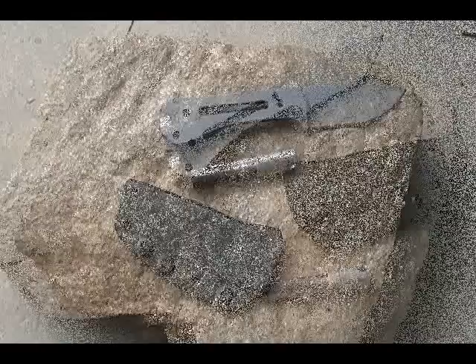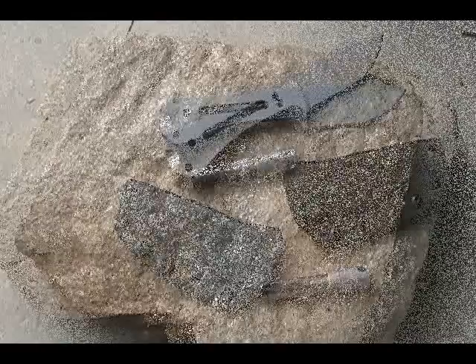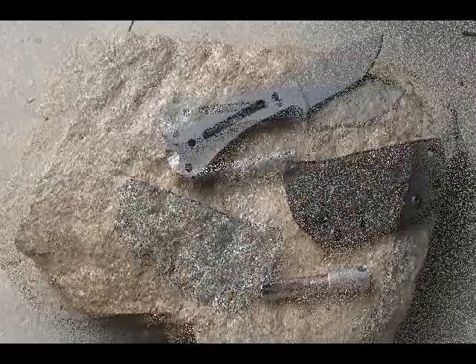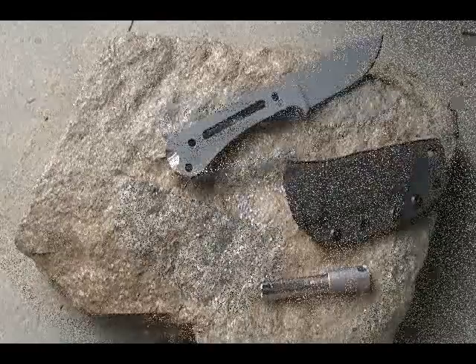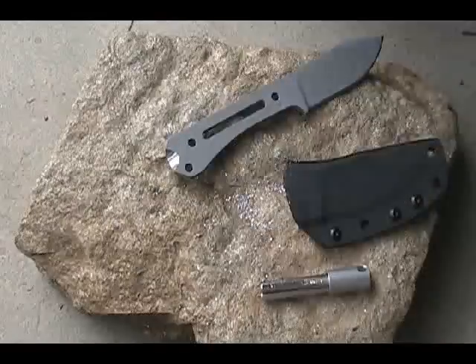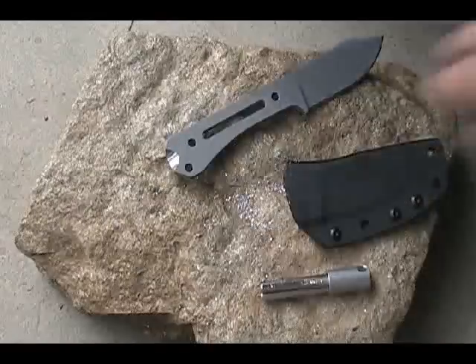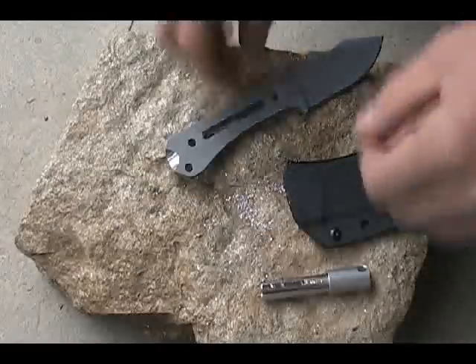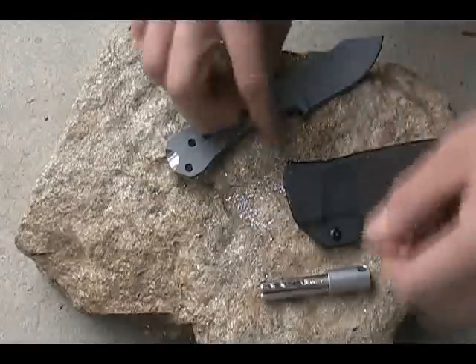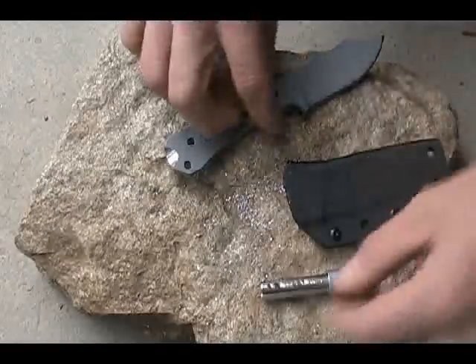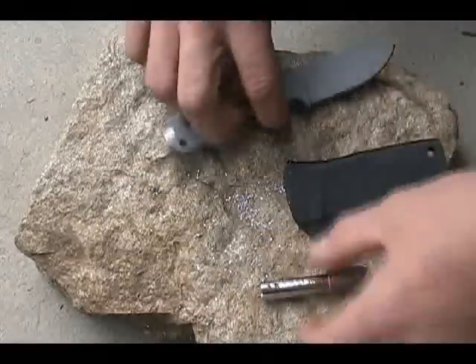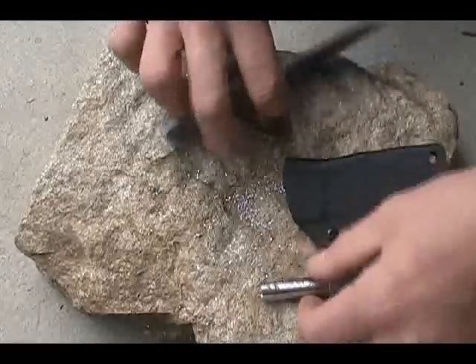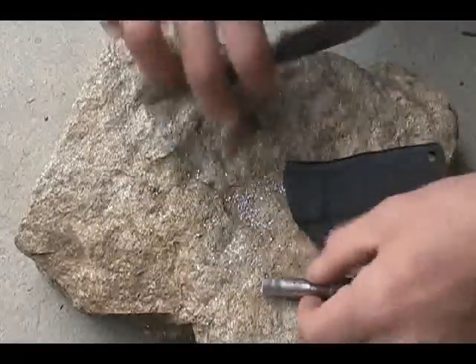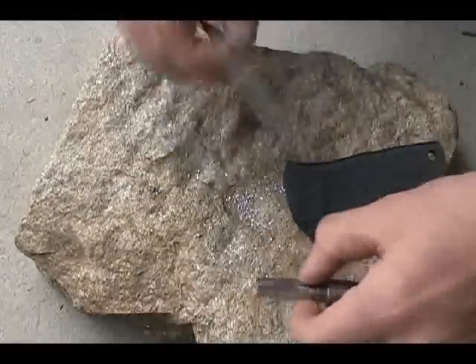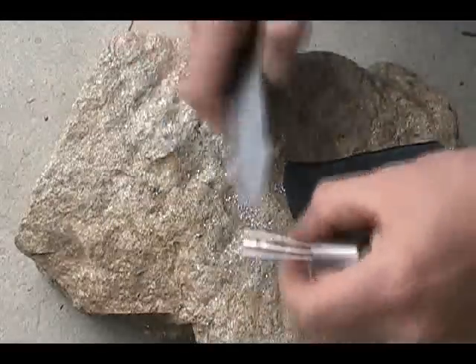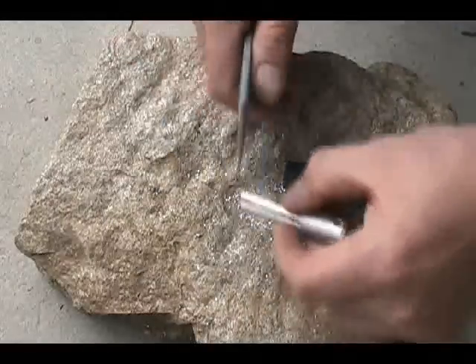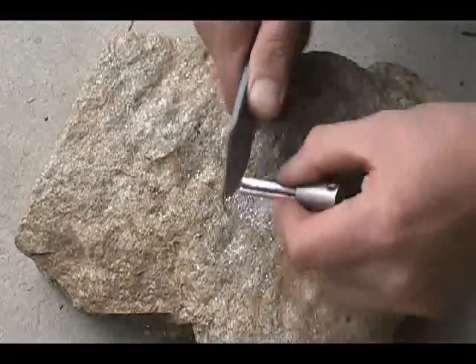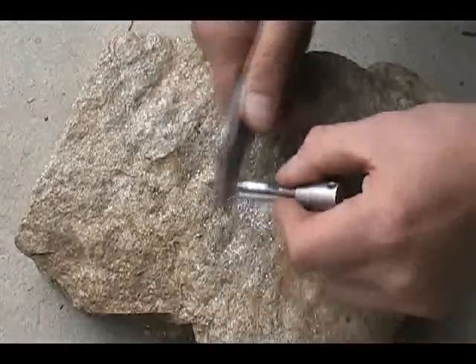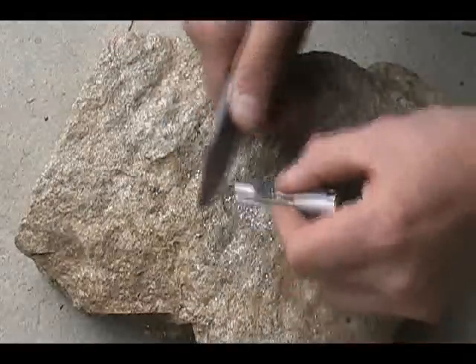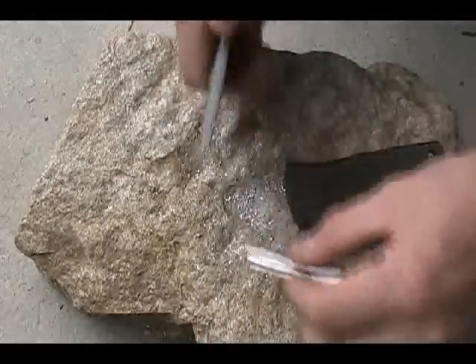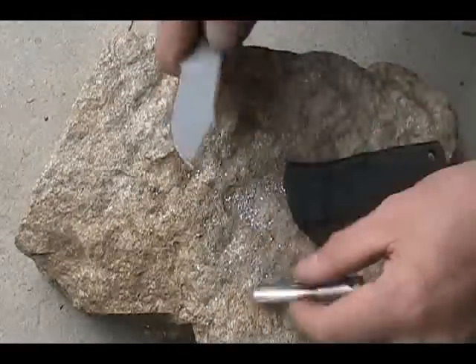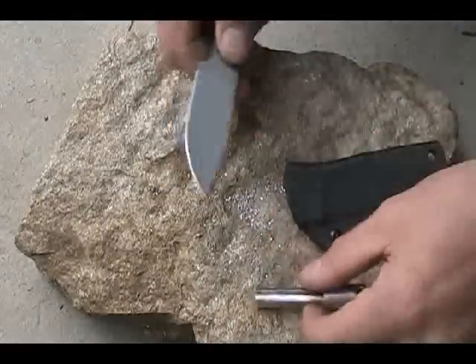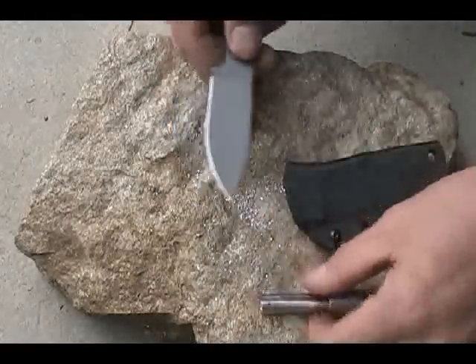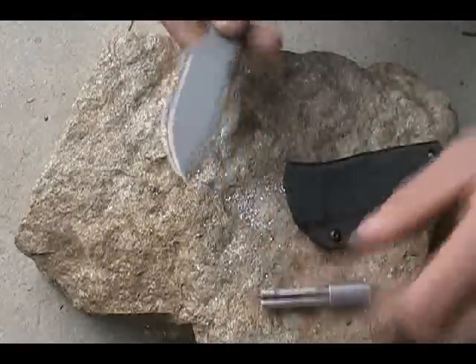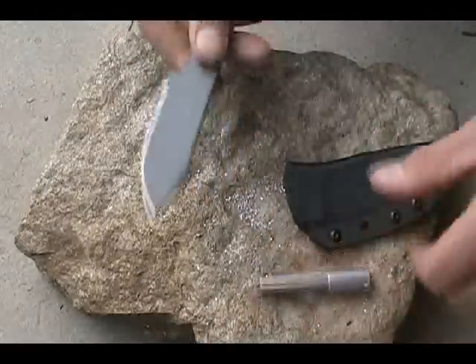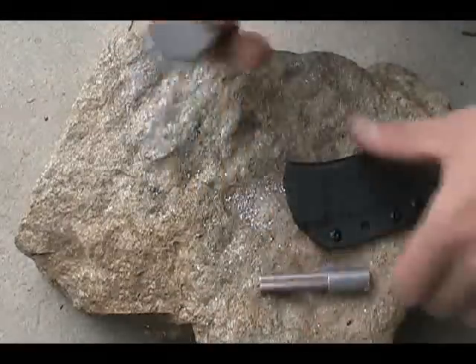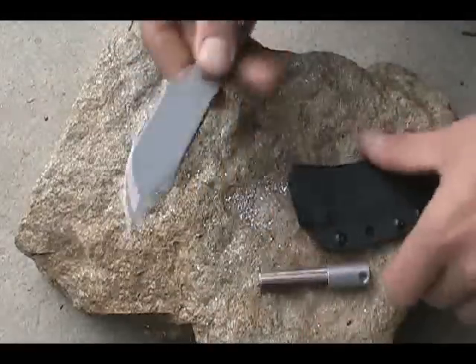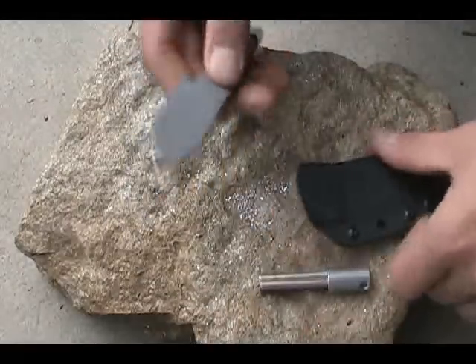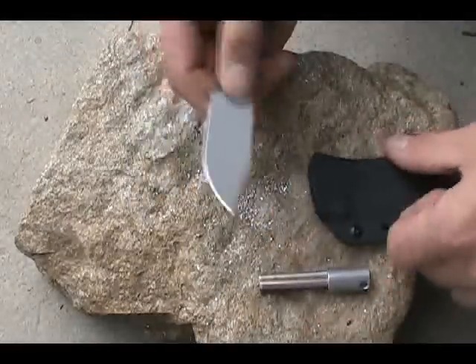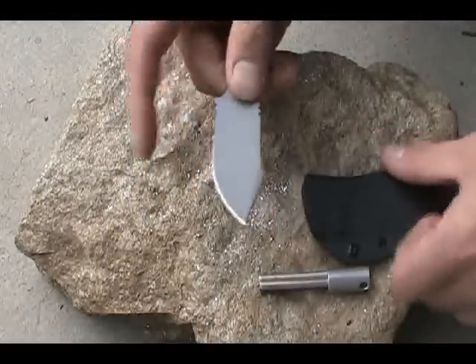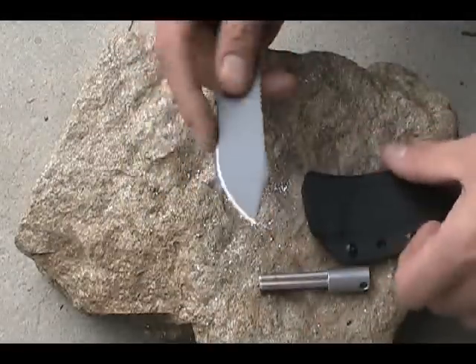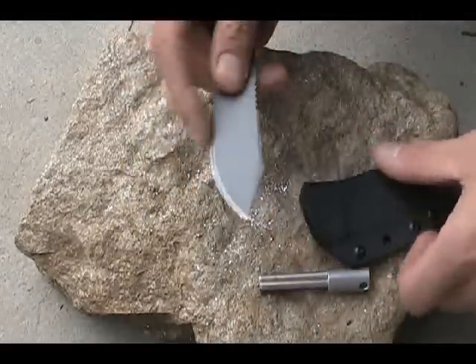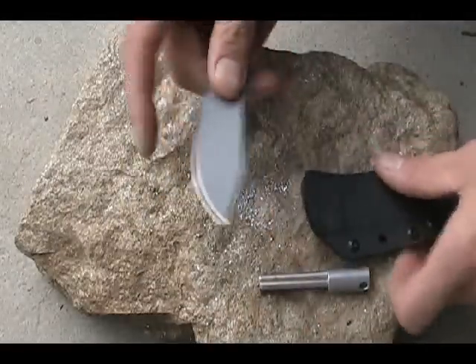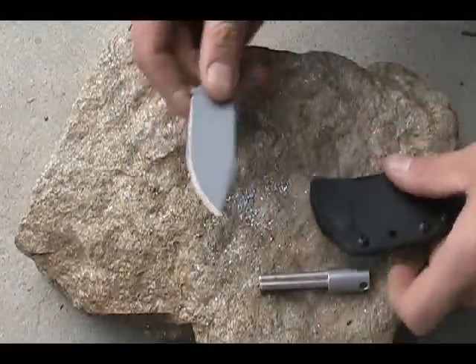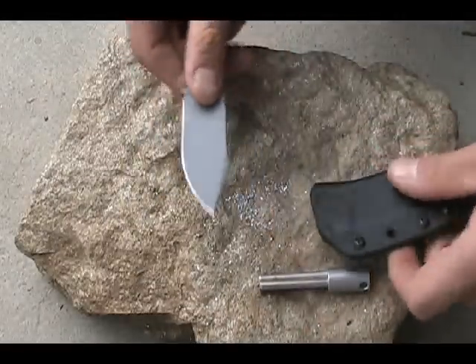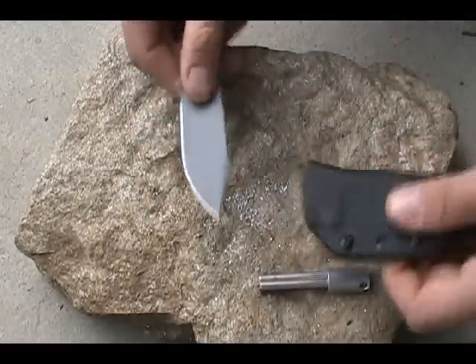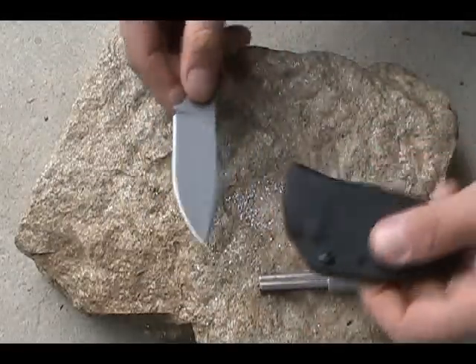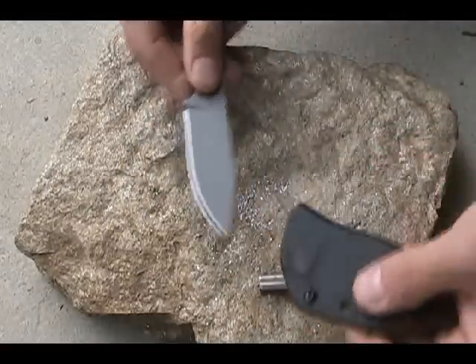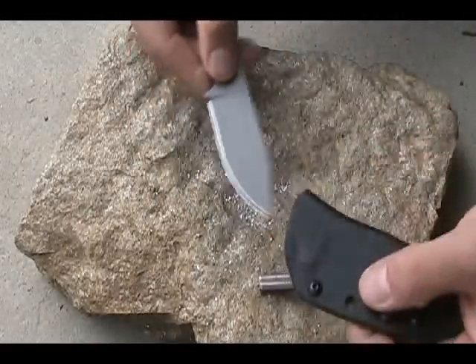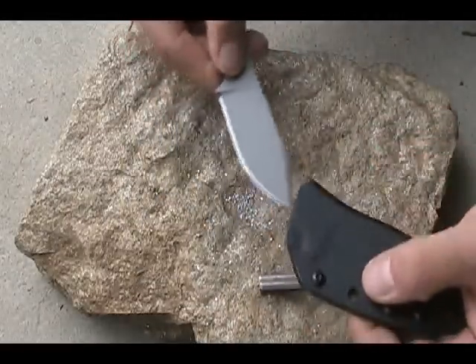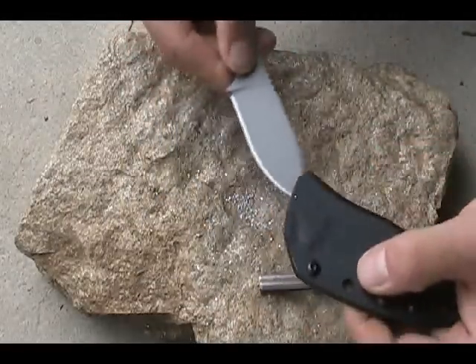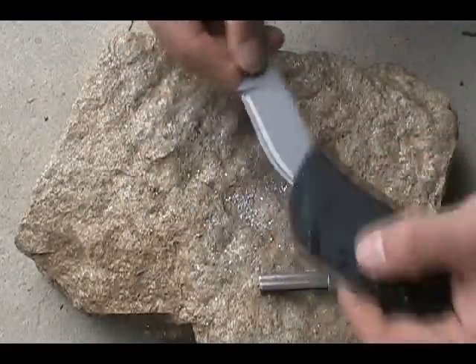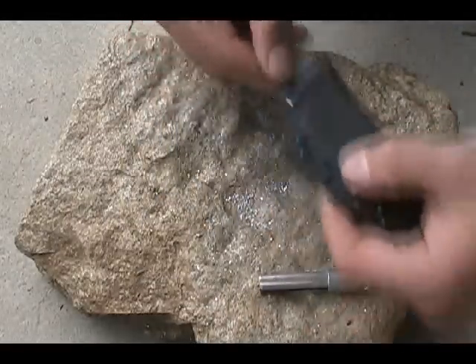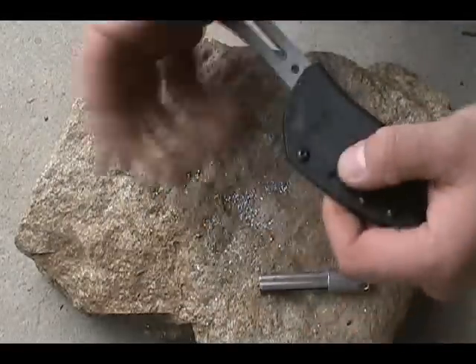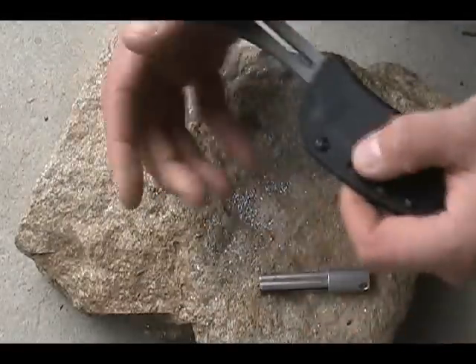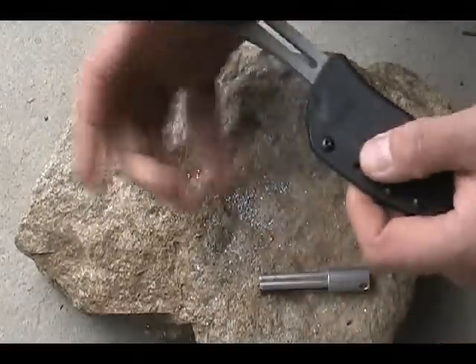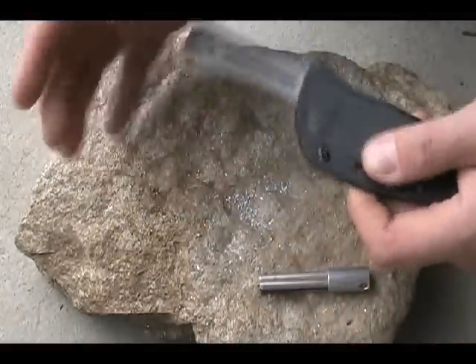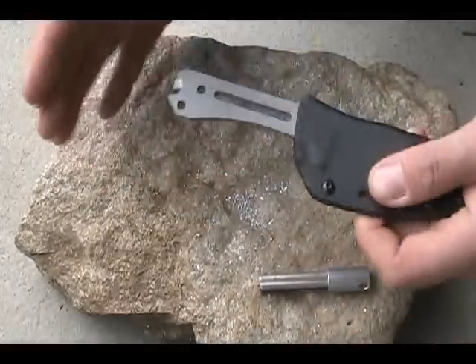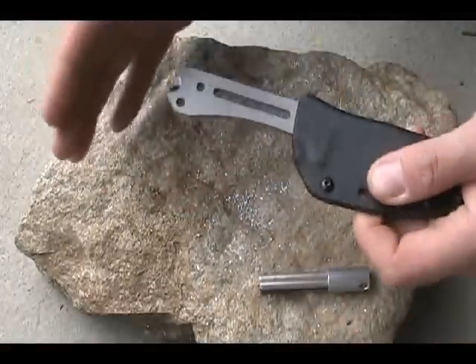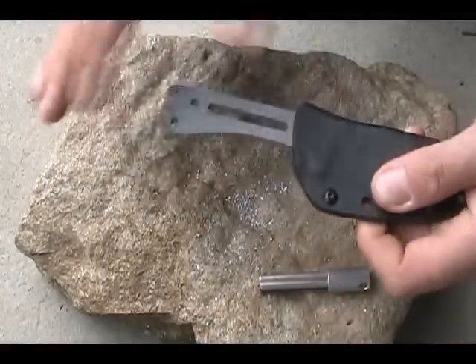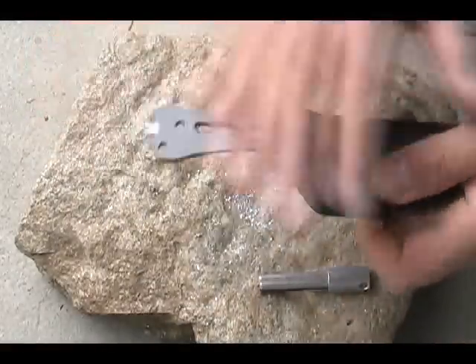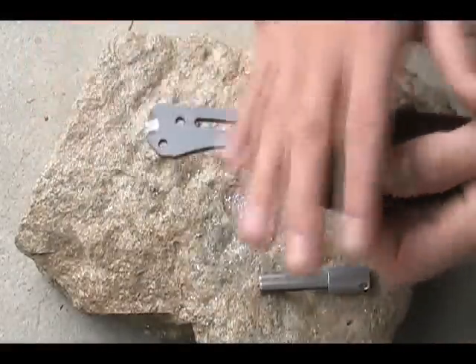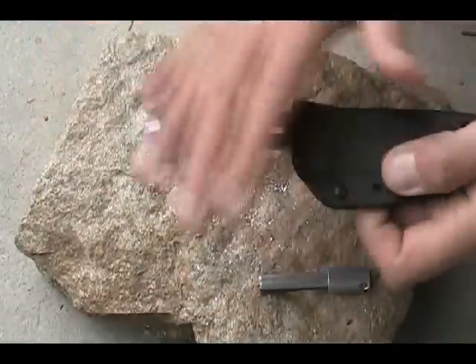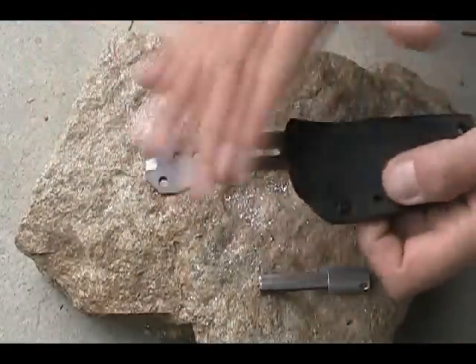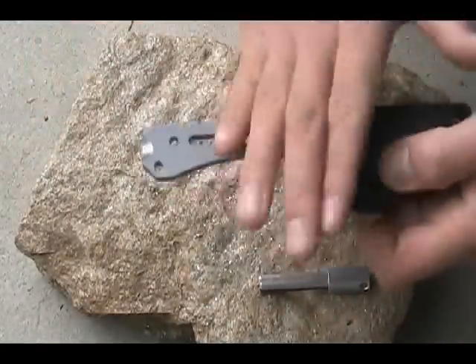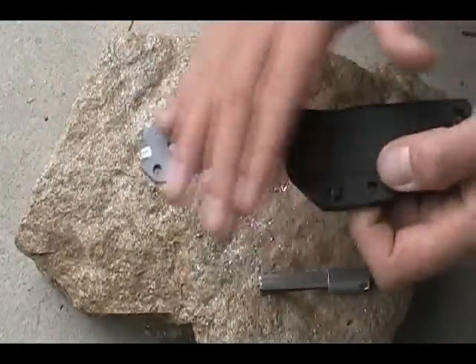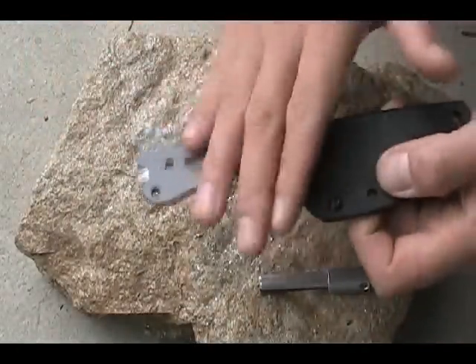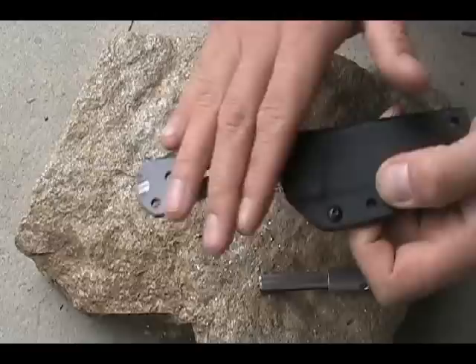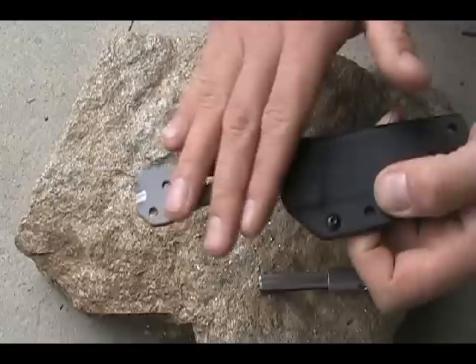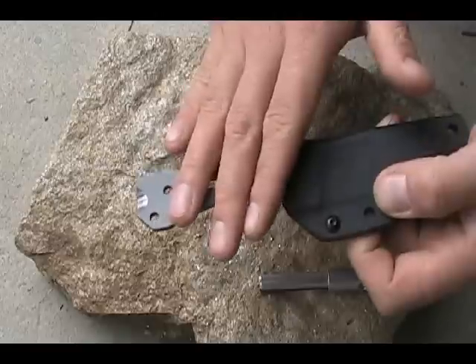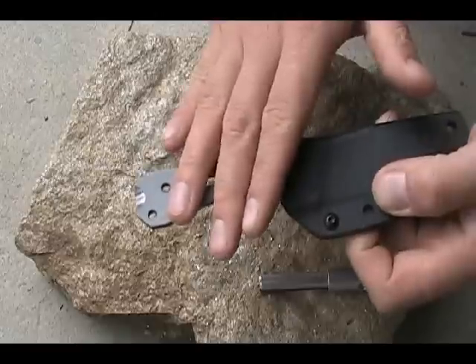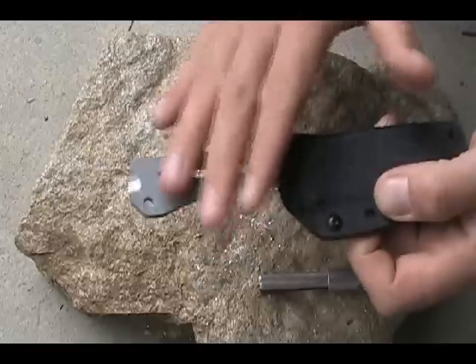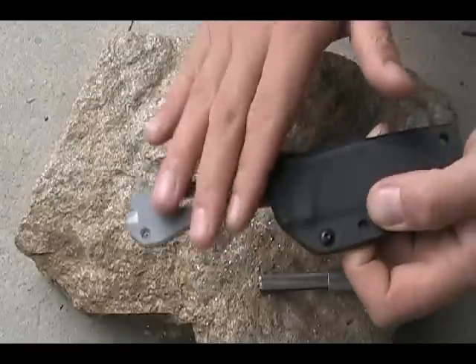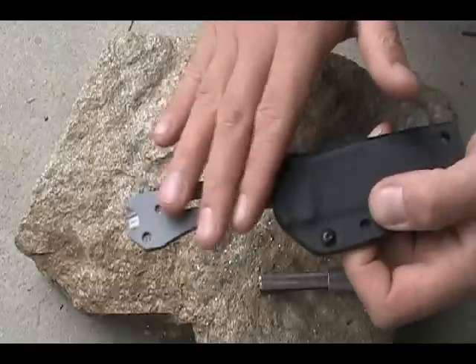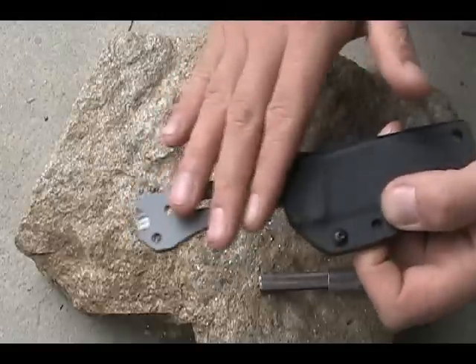Your first step, instead of scraping like this, is to take the dangerous end of the knife and put it in the sheath. That way you don't run a risk of cutting yourself.